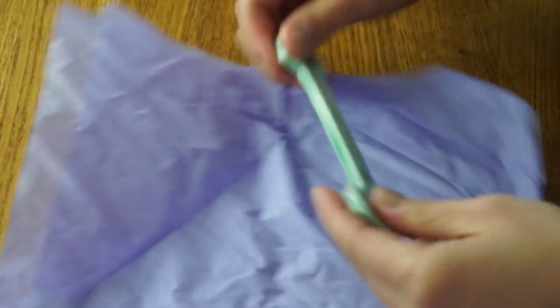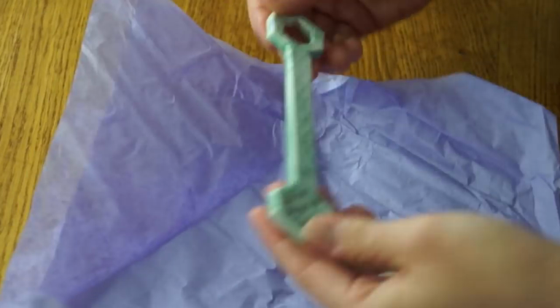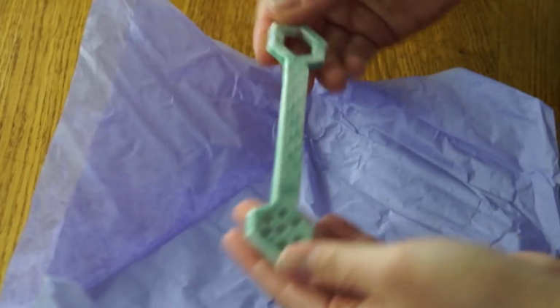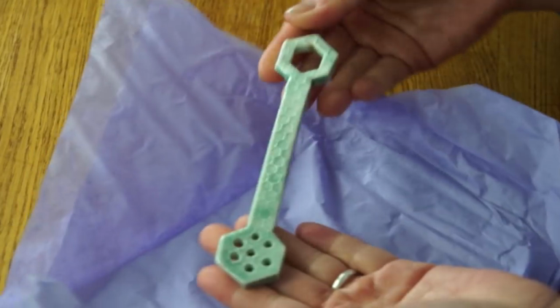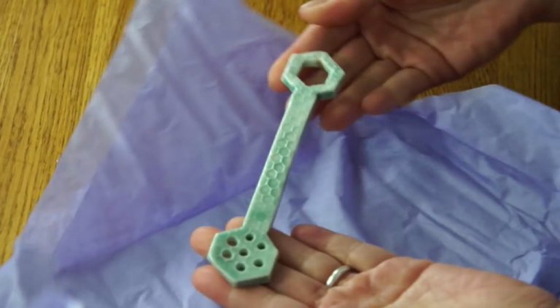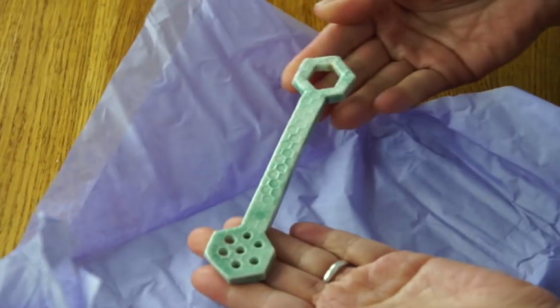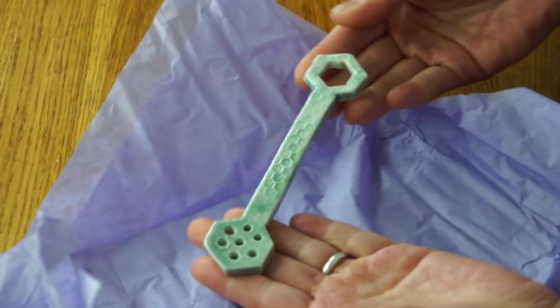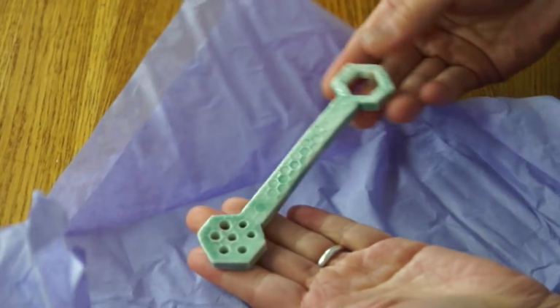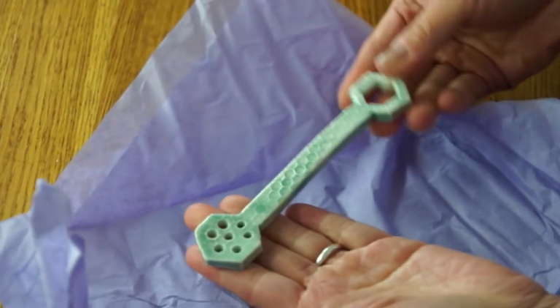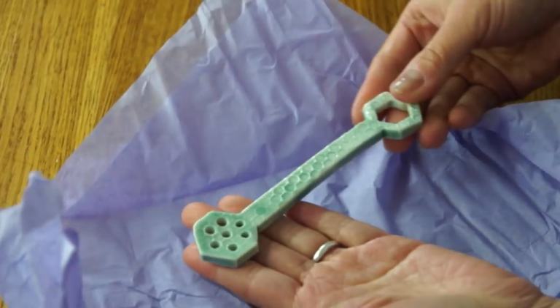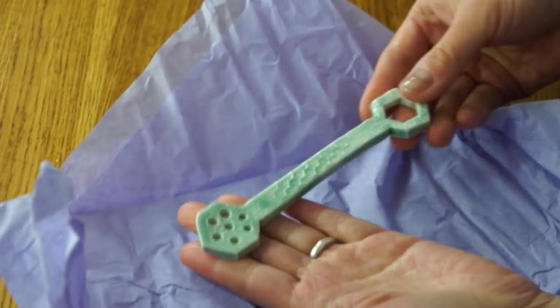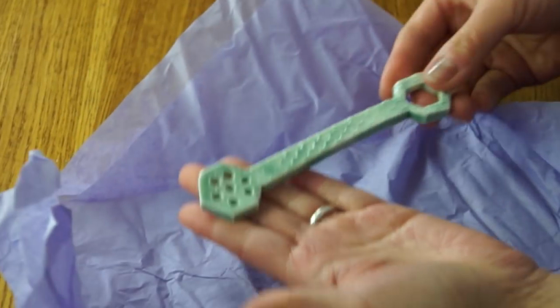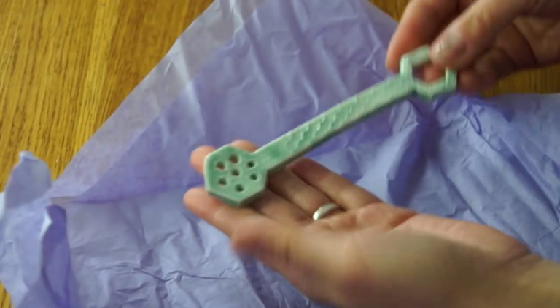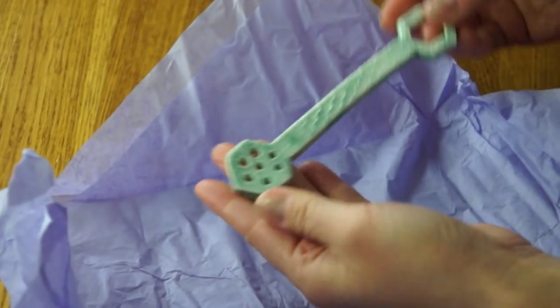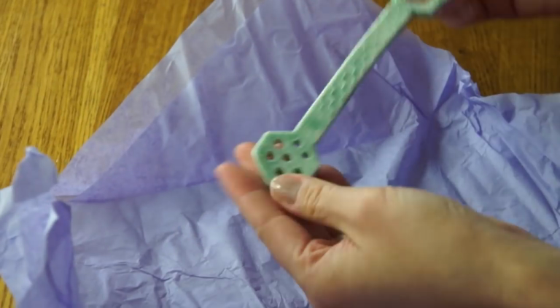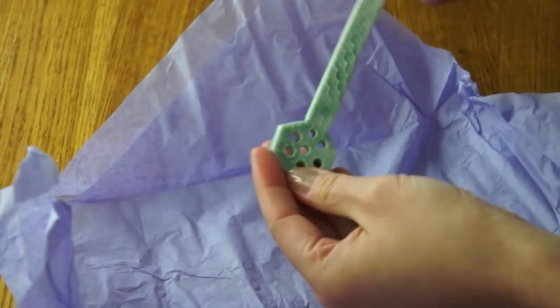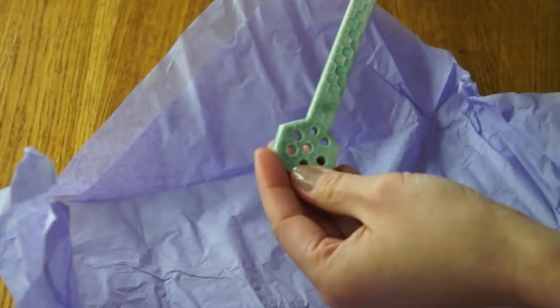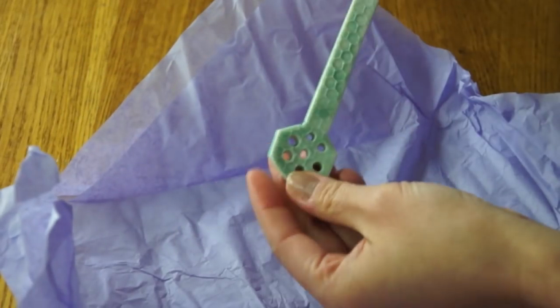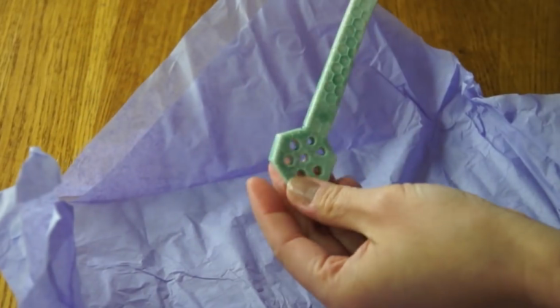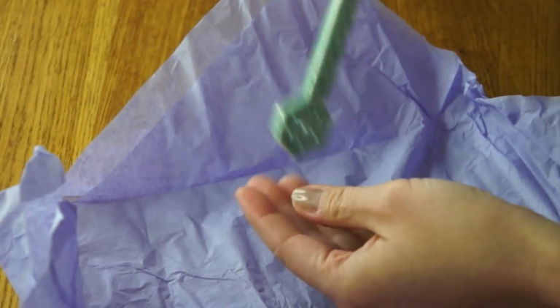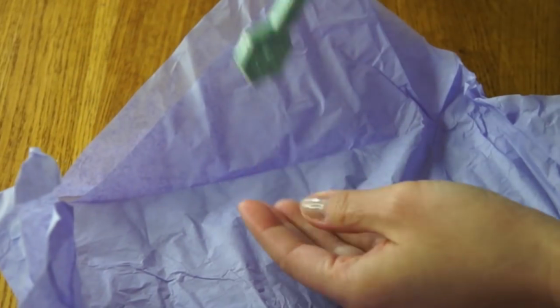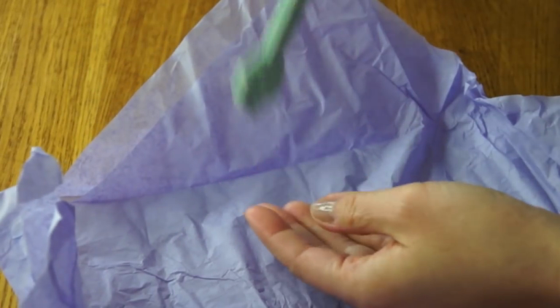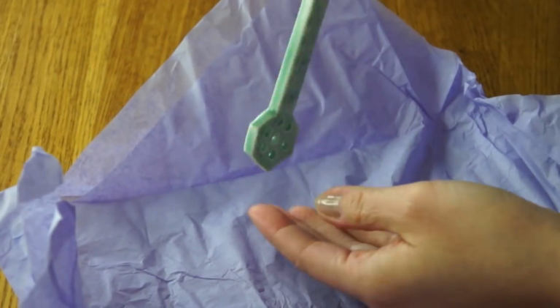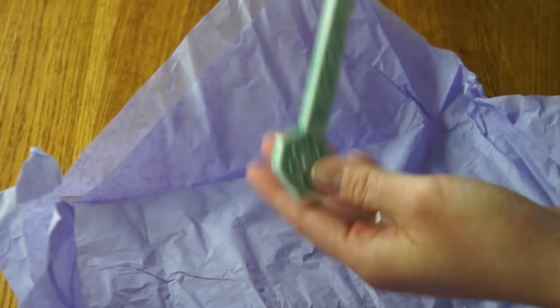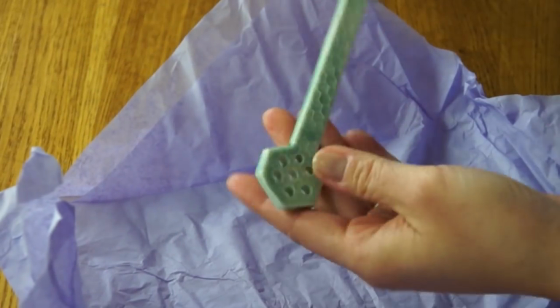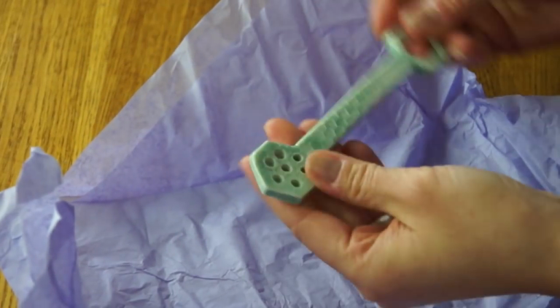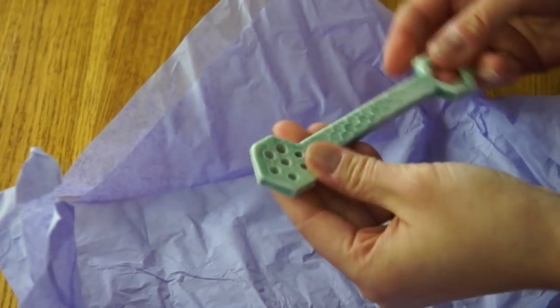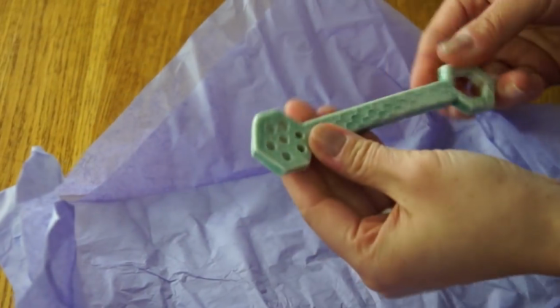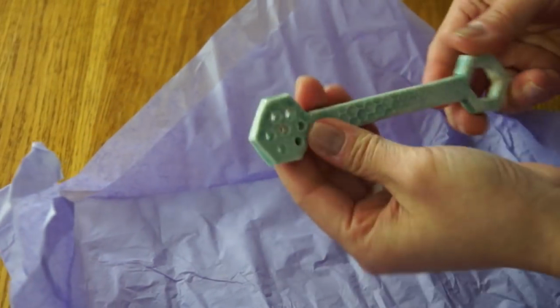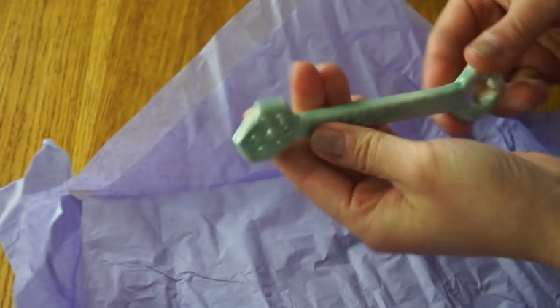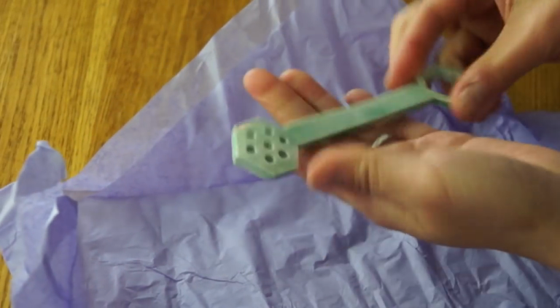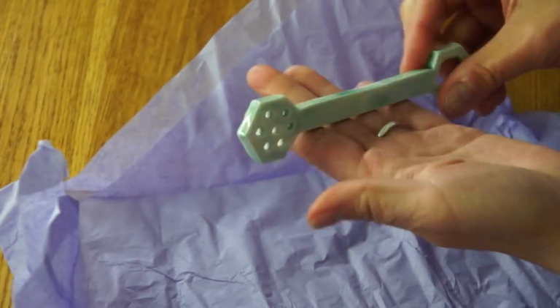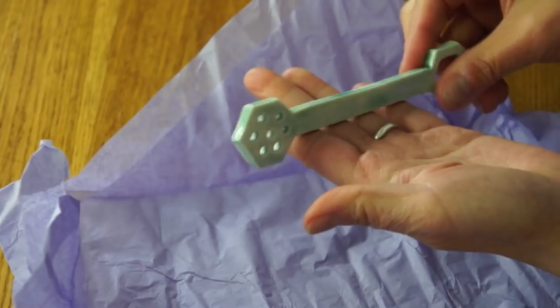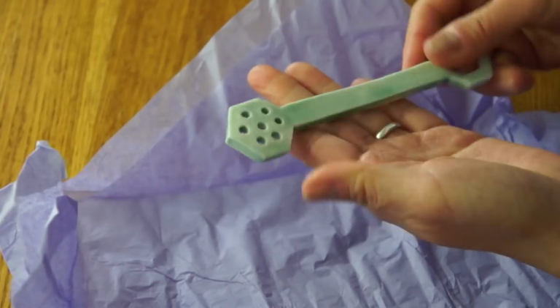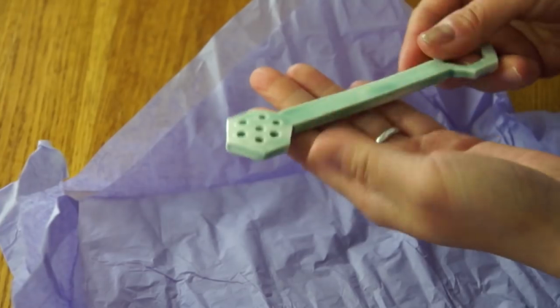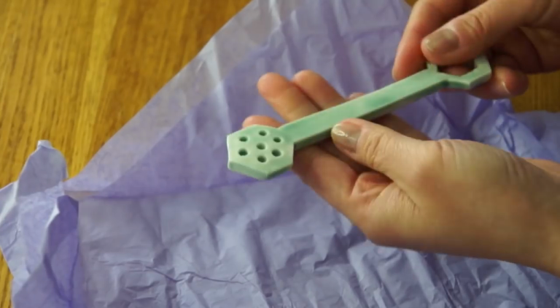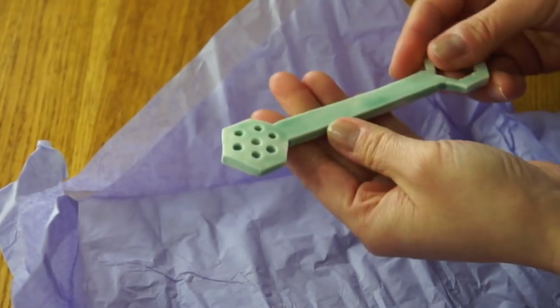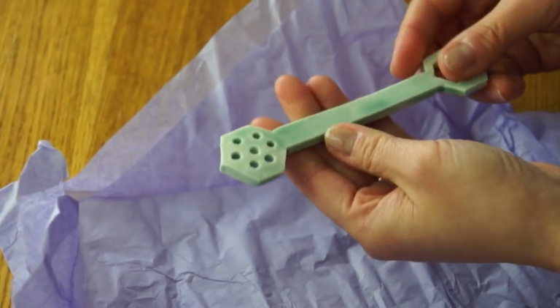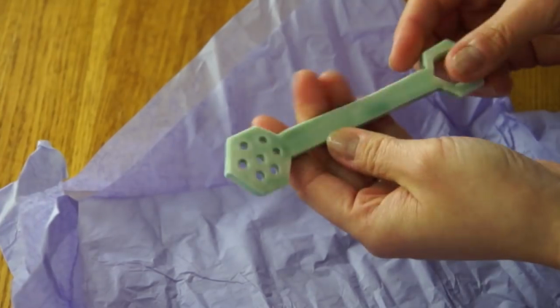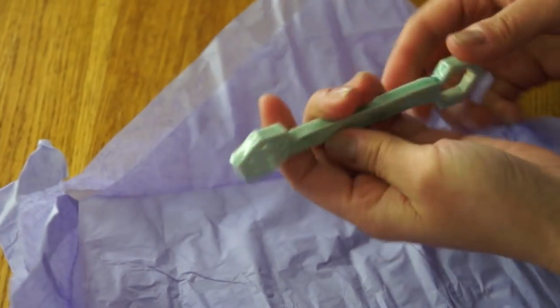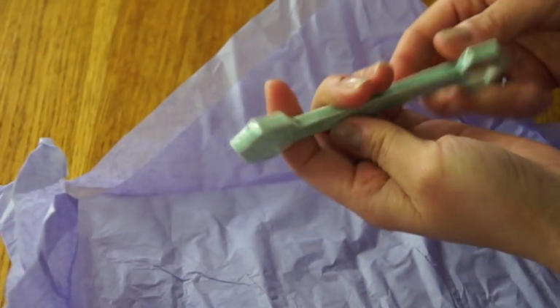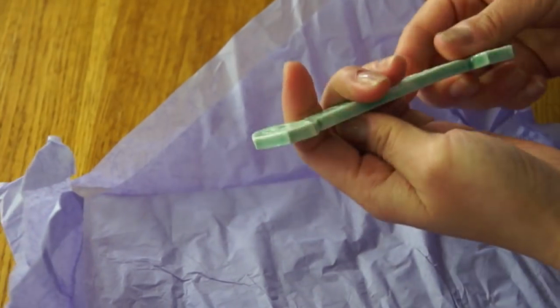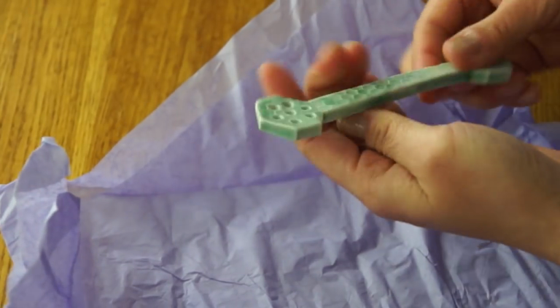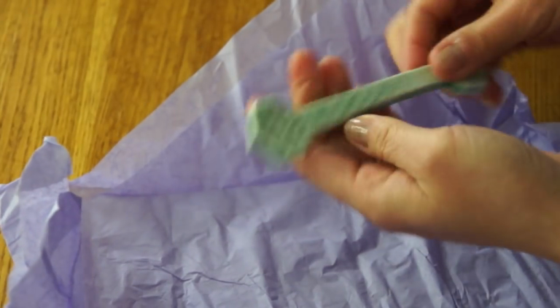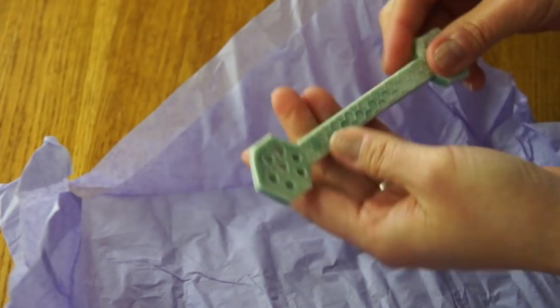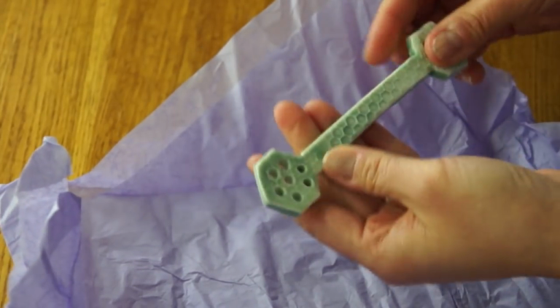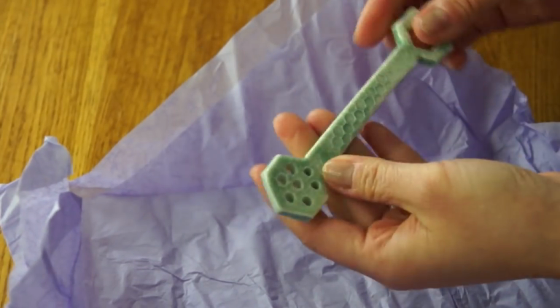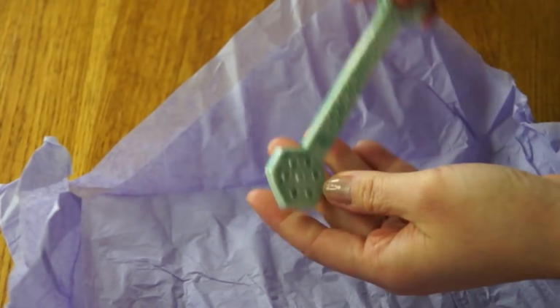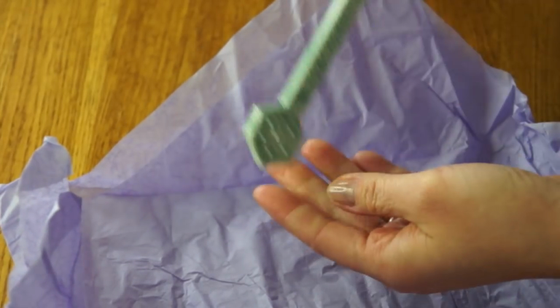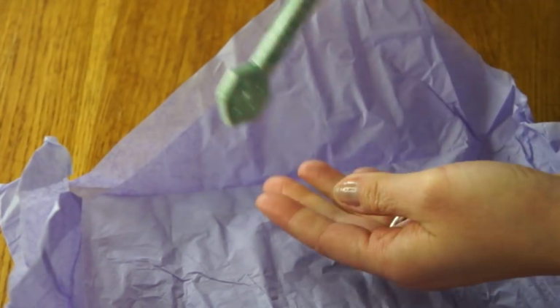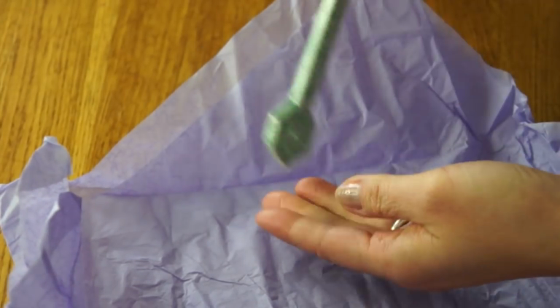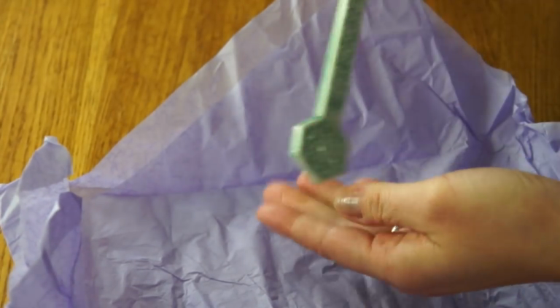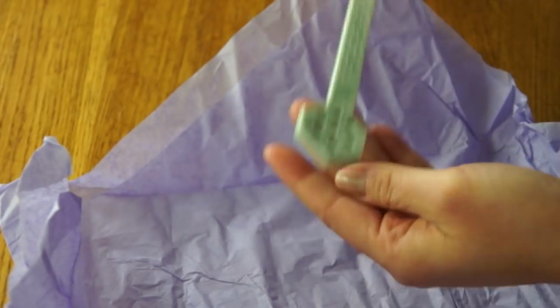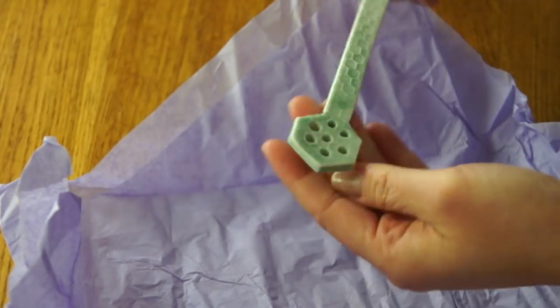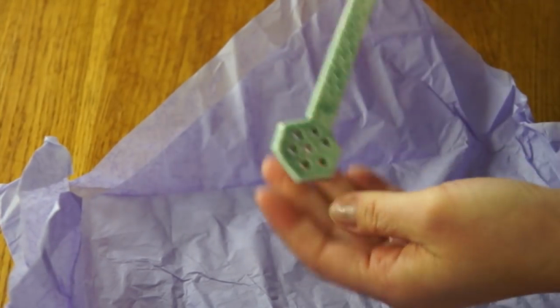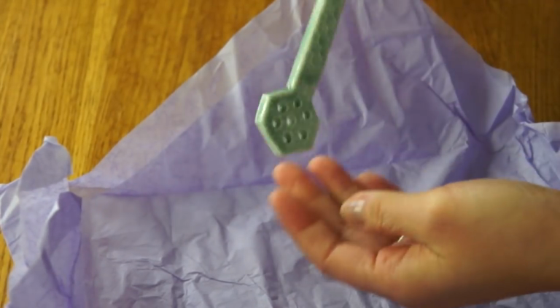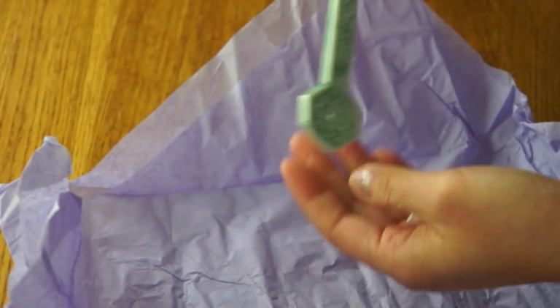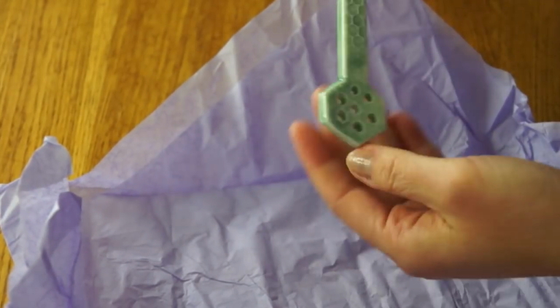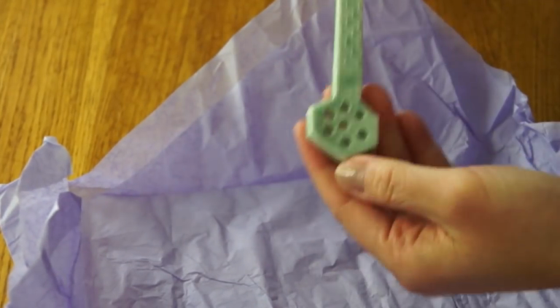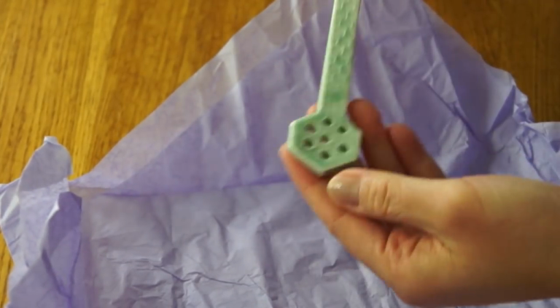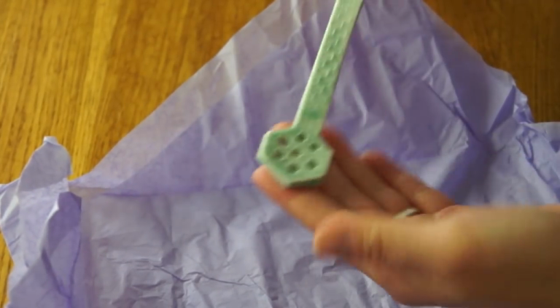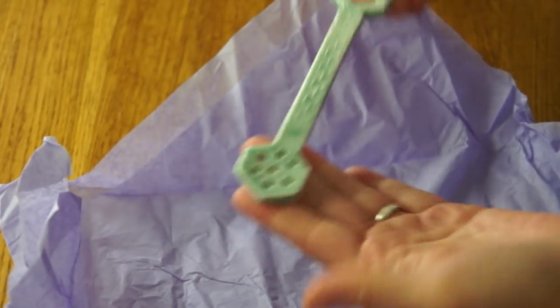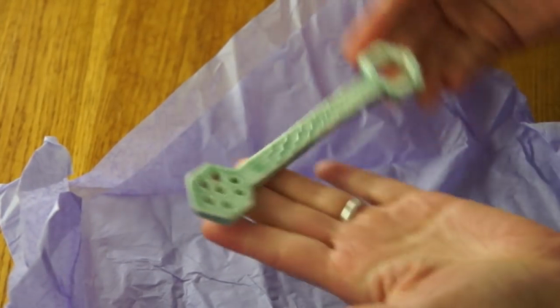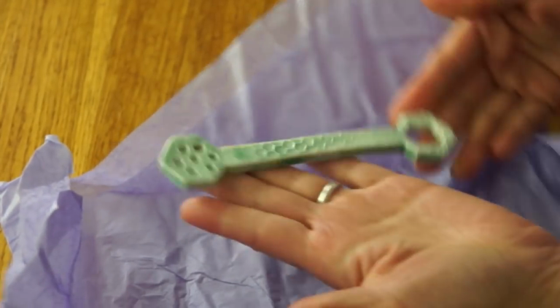It's a little honey dipper — a ceramic honey dipper. Dip it in there and drag out your honey.